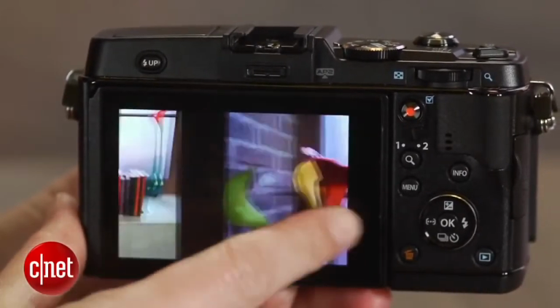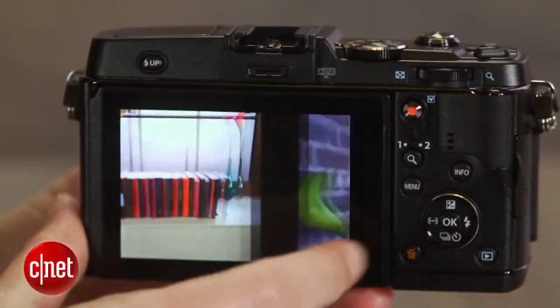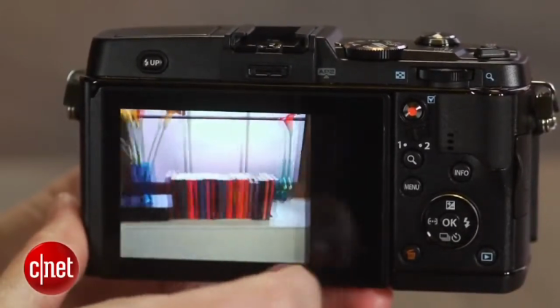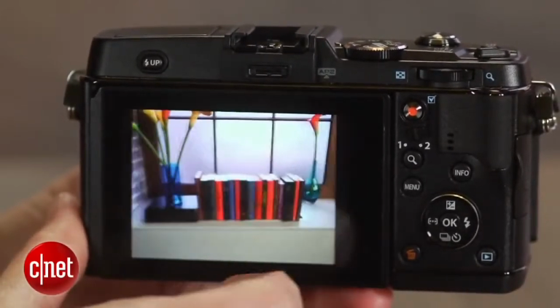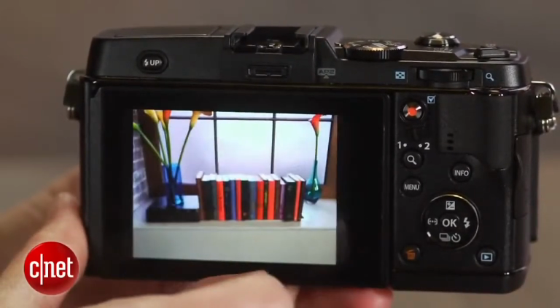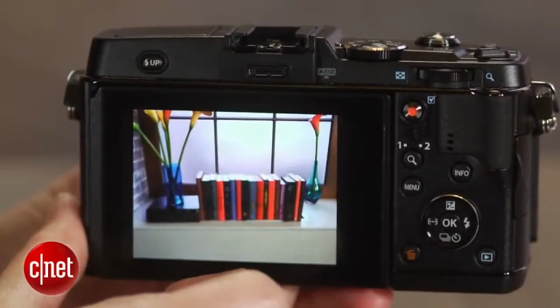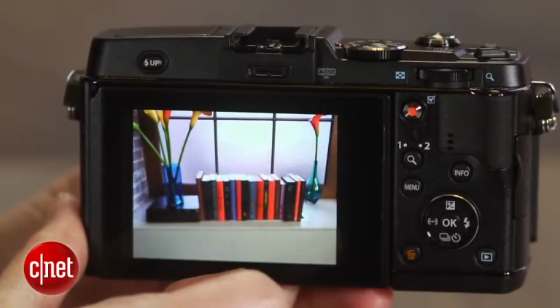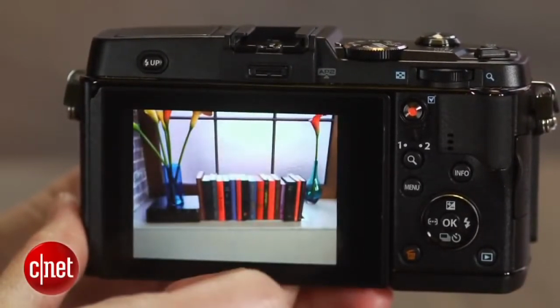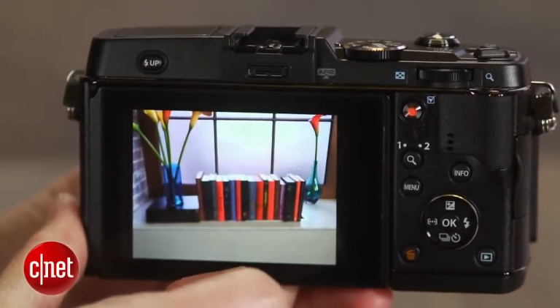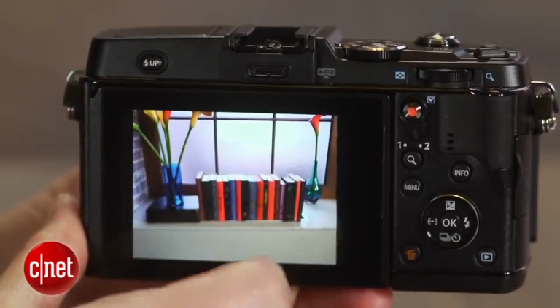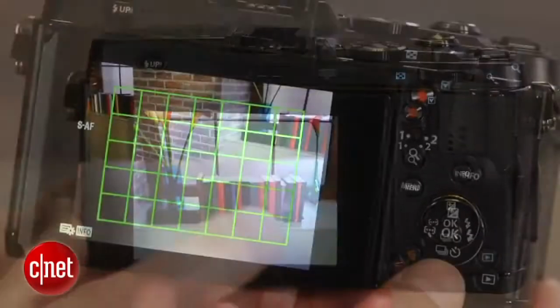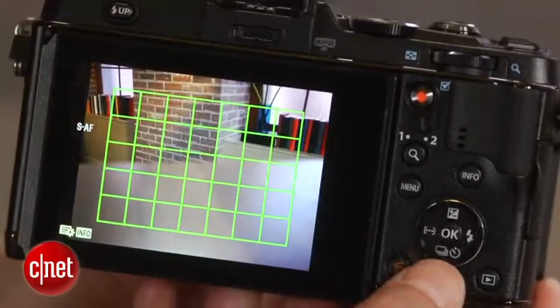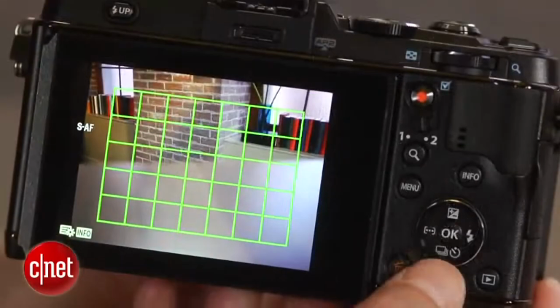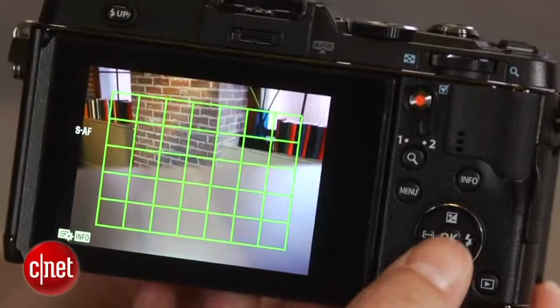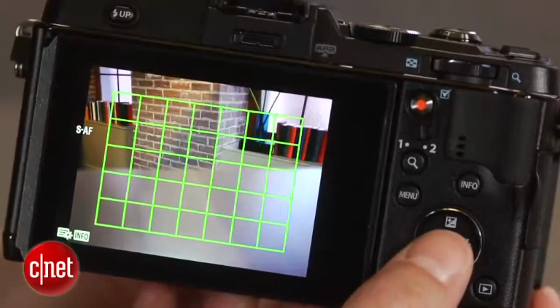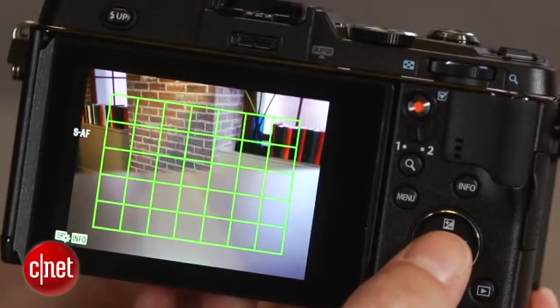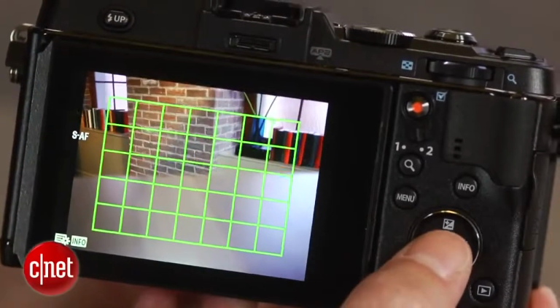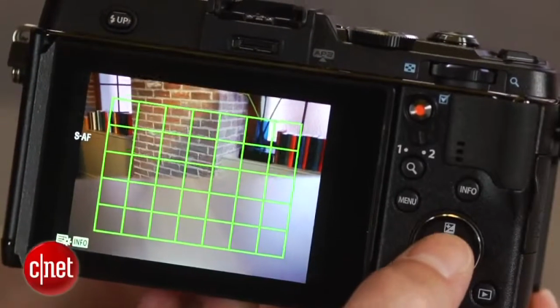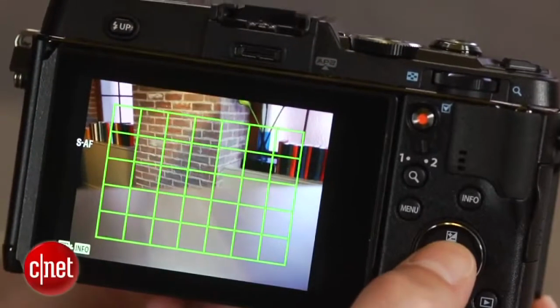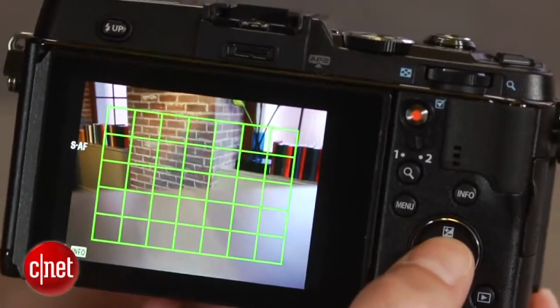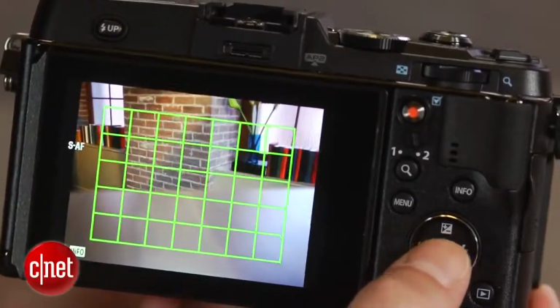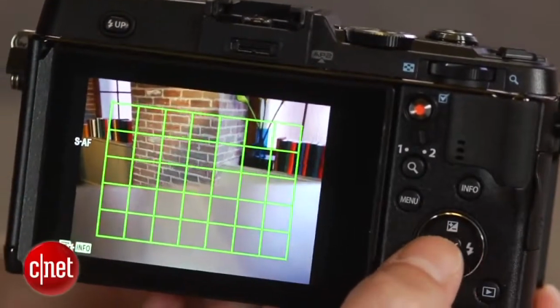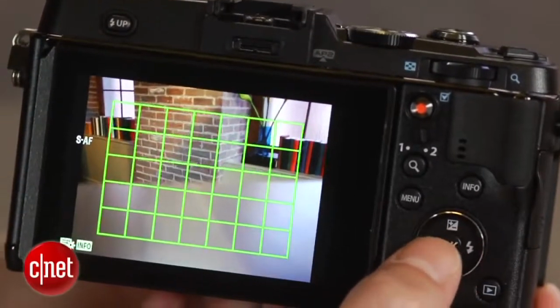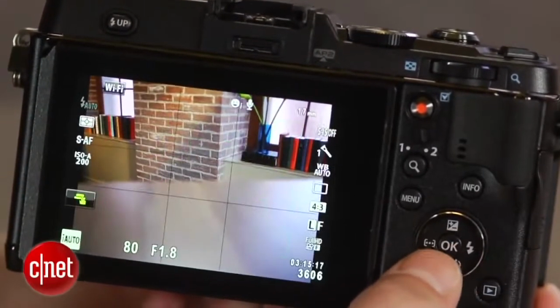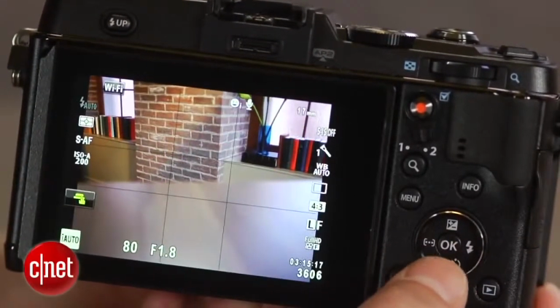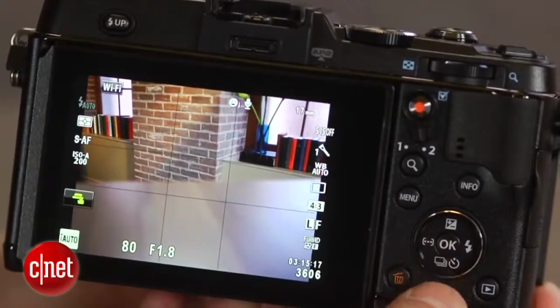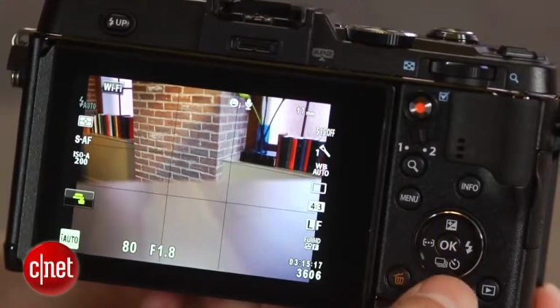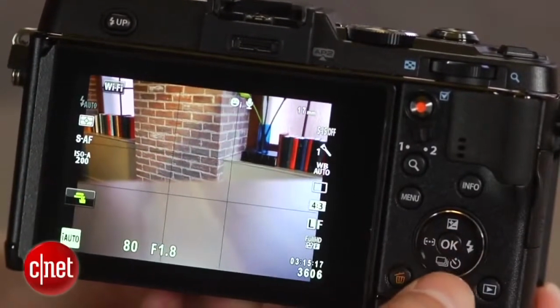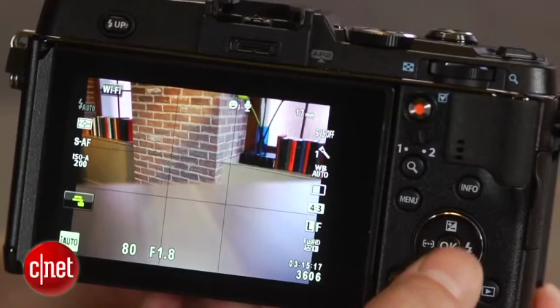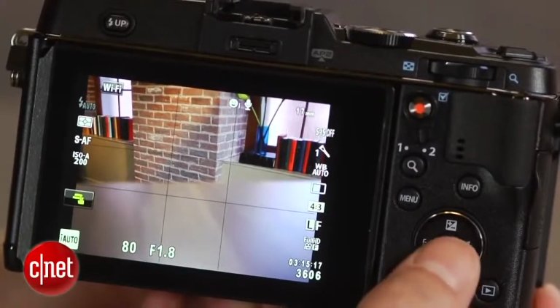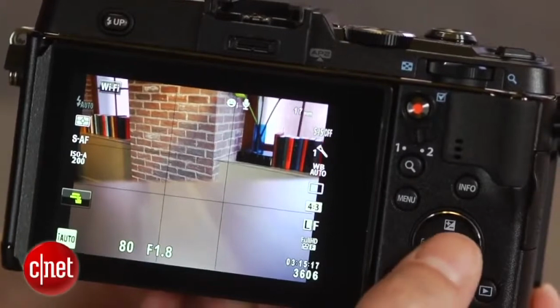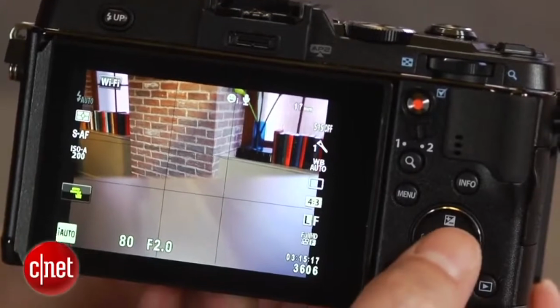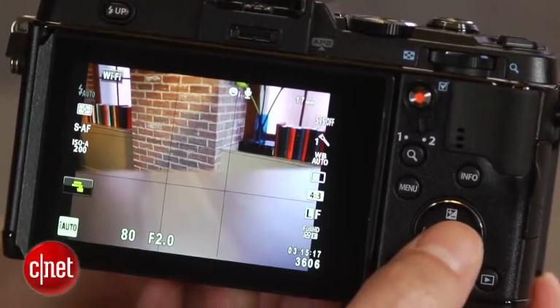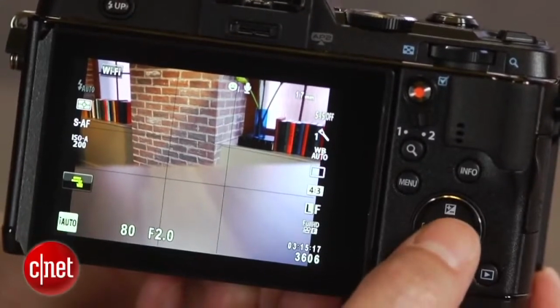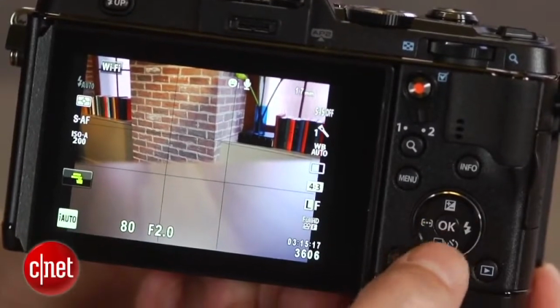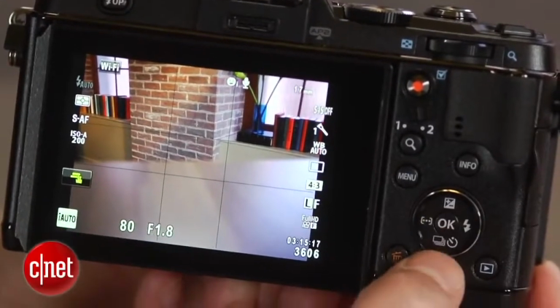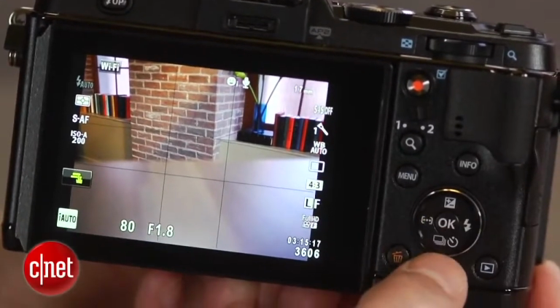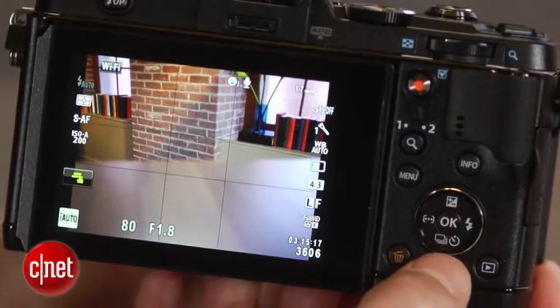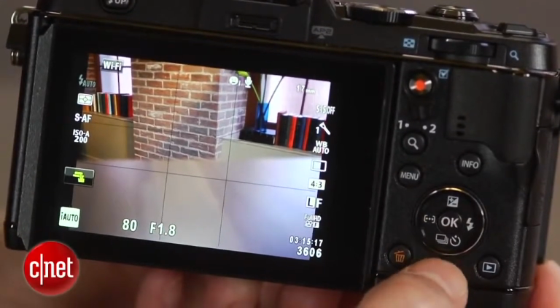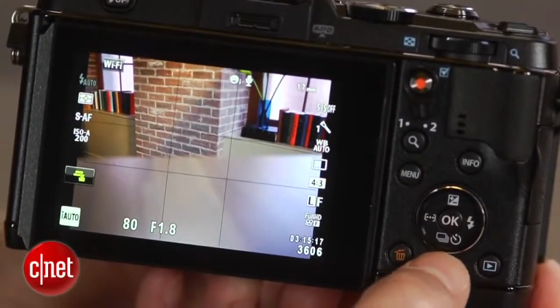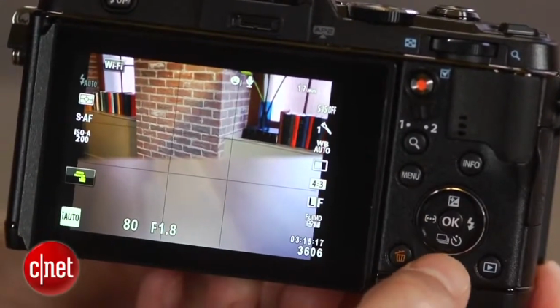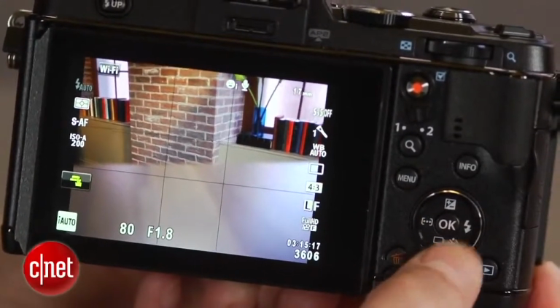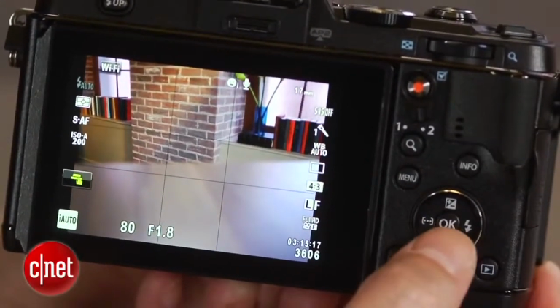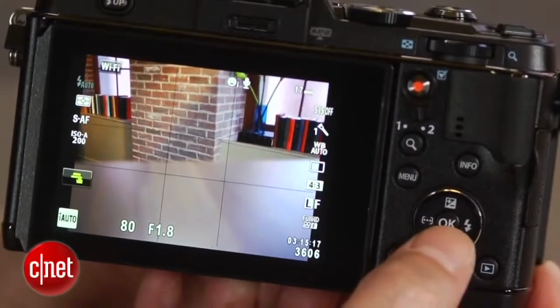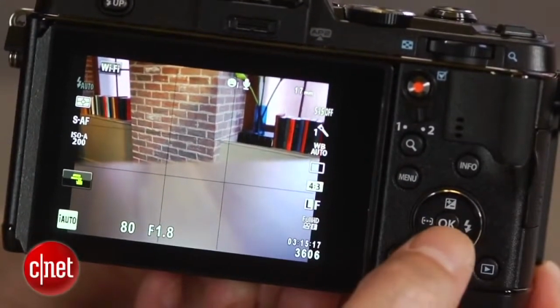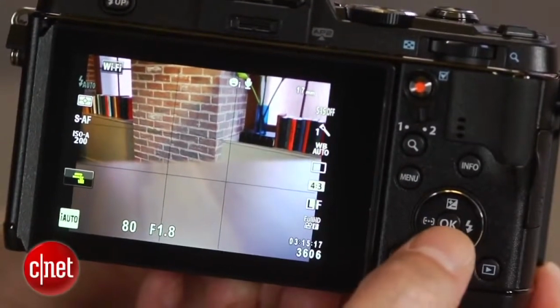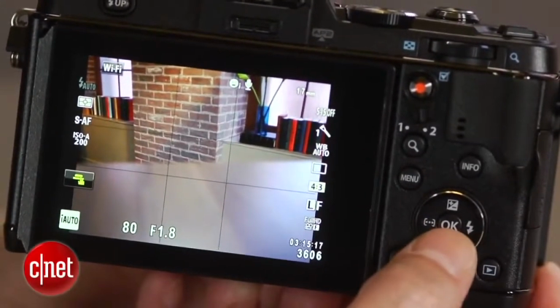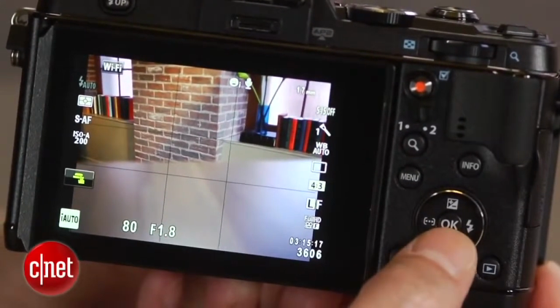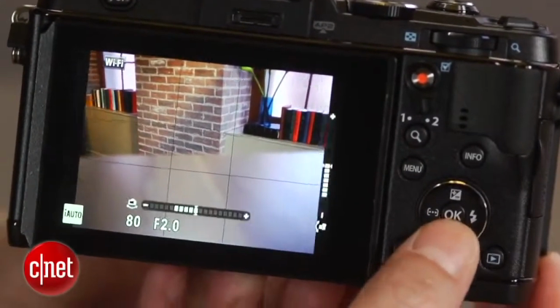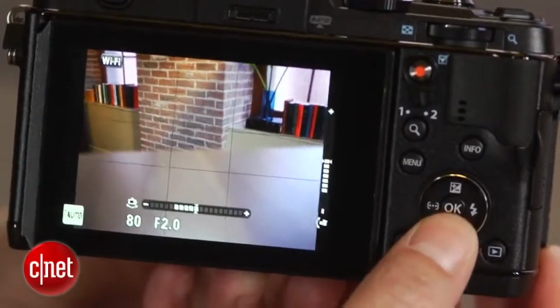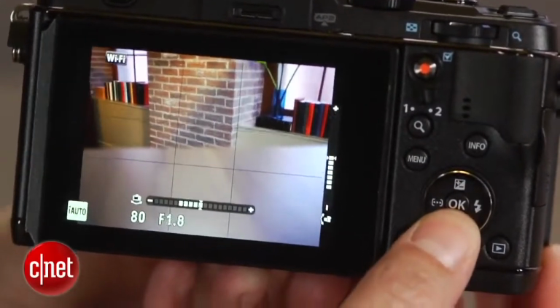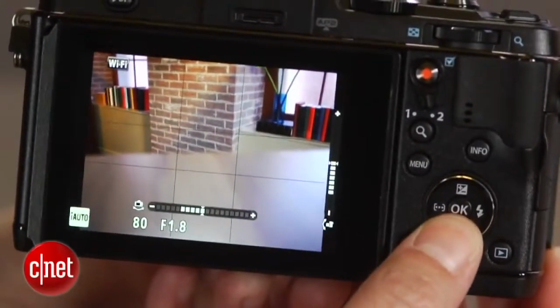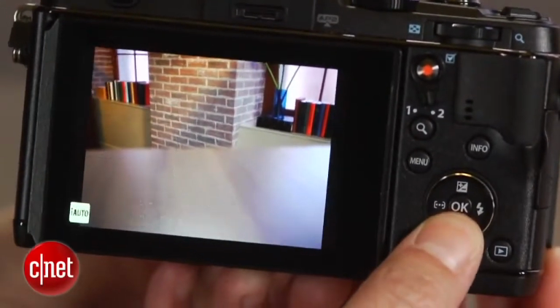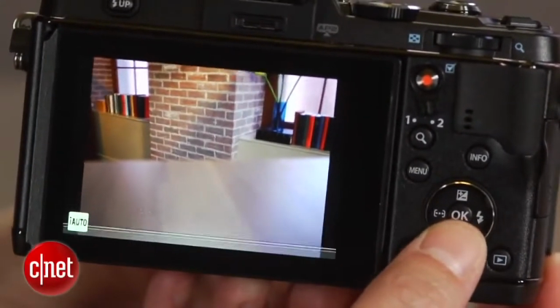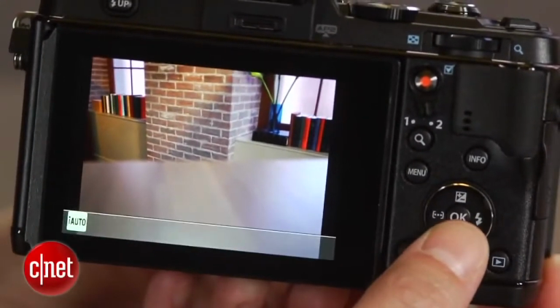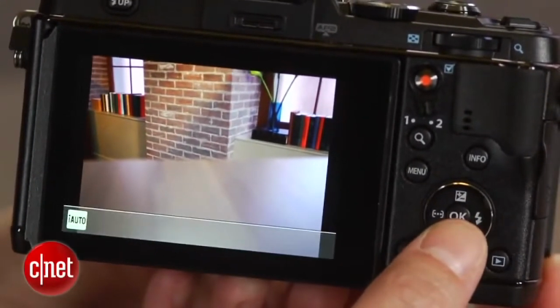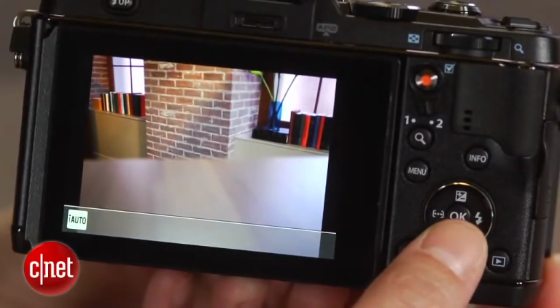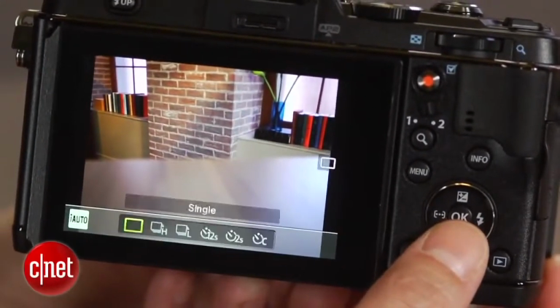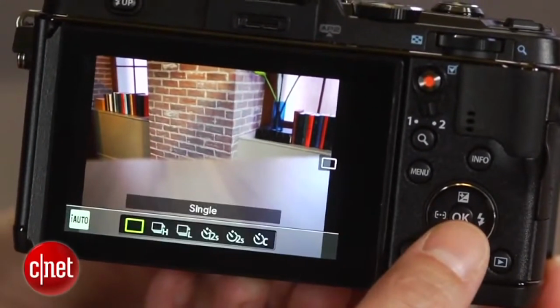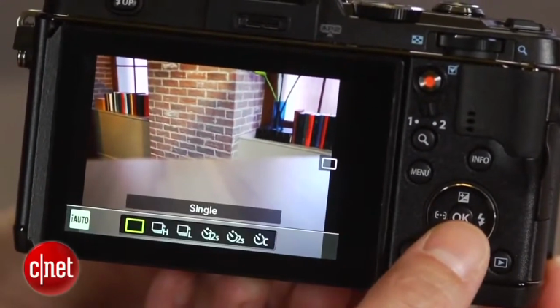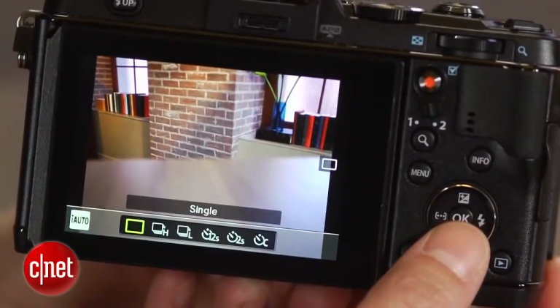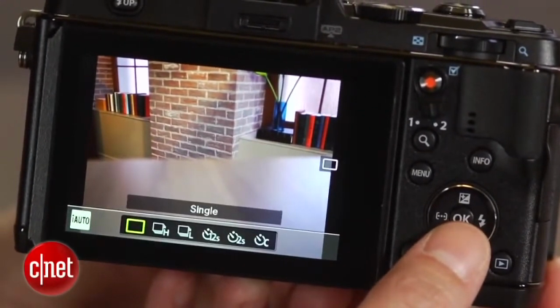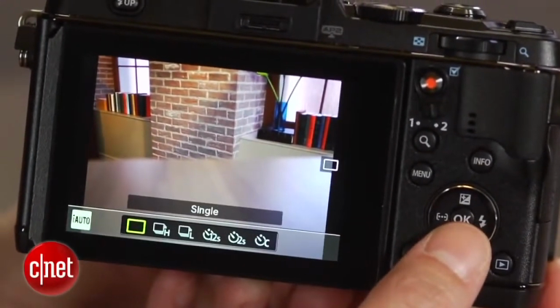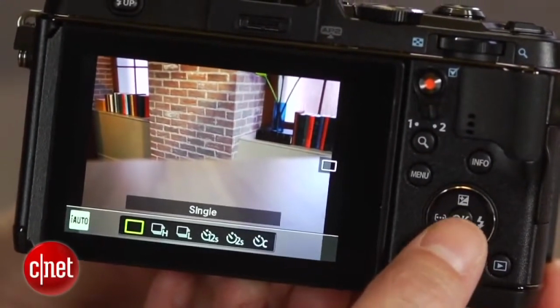I do find the navigation control annoying though. It's too small and imprecise, which means, for example, that I'll hit left when I want it to hit down.